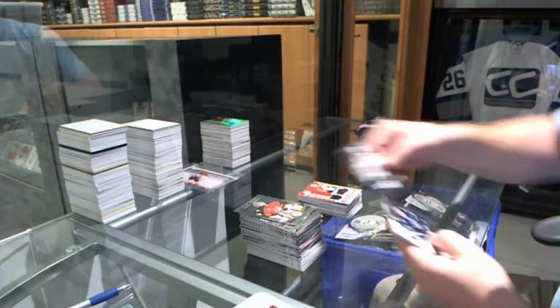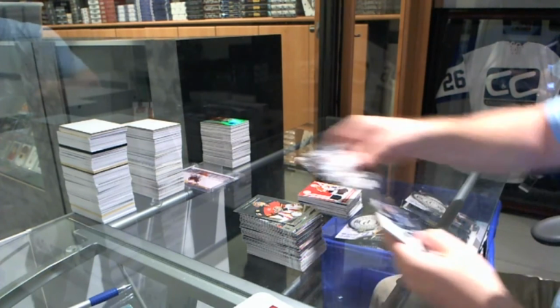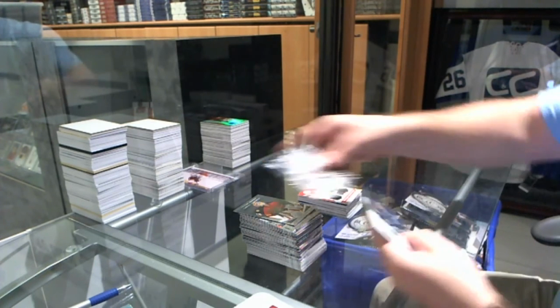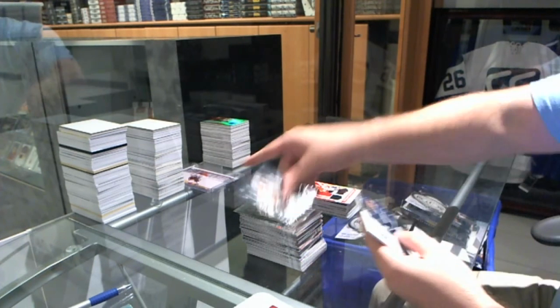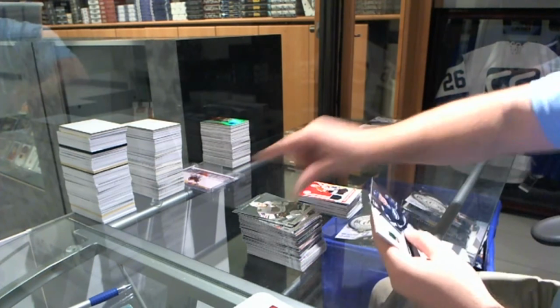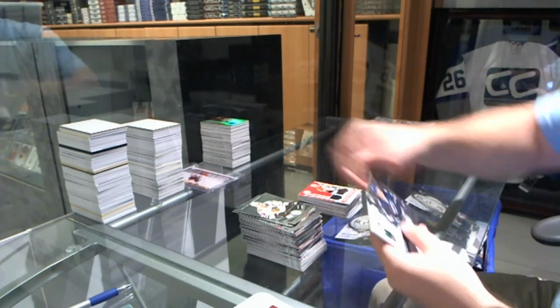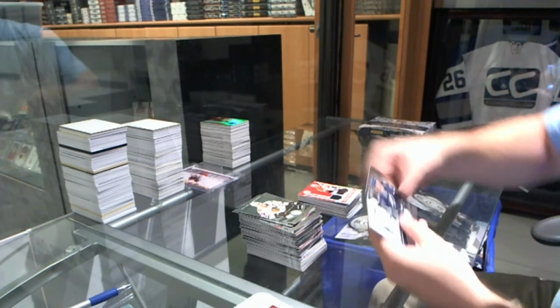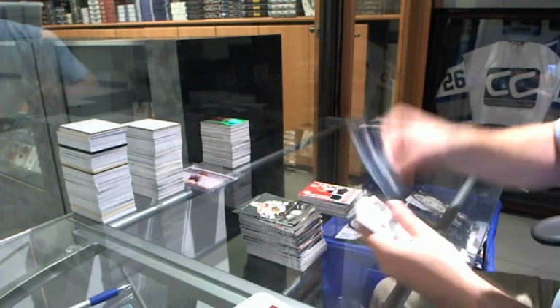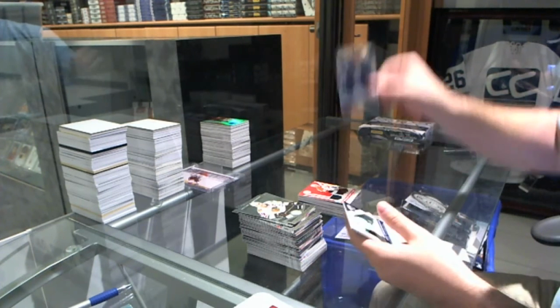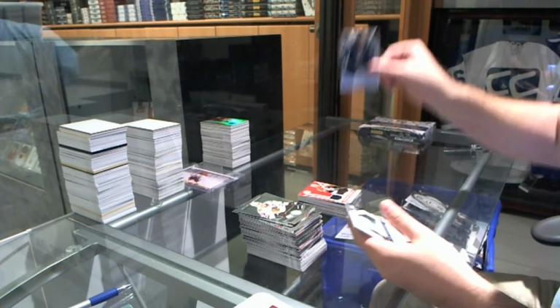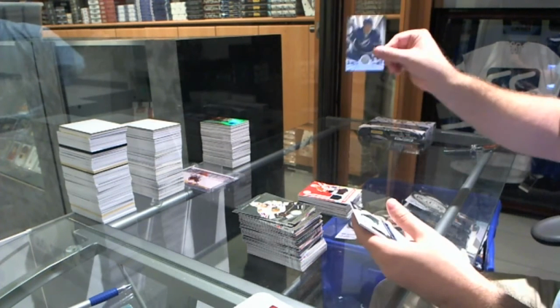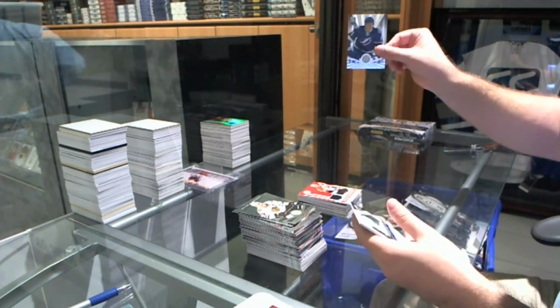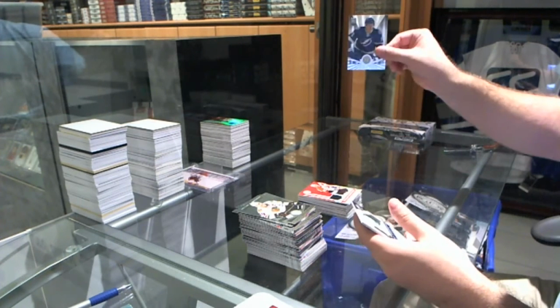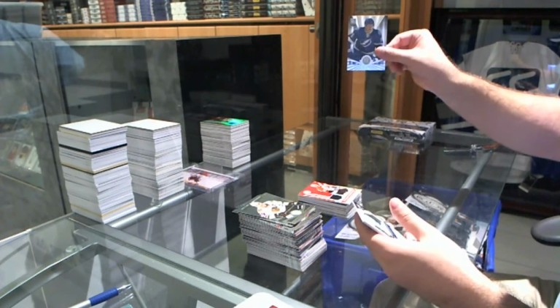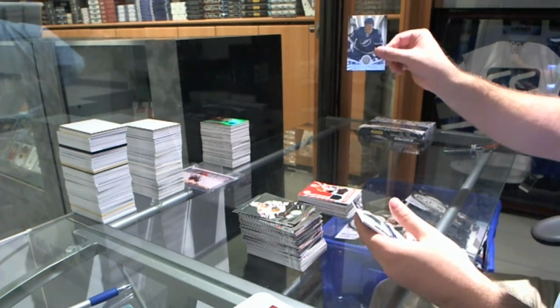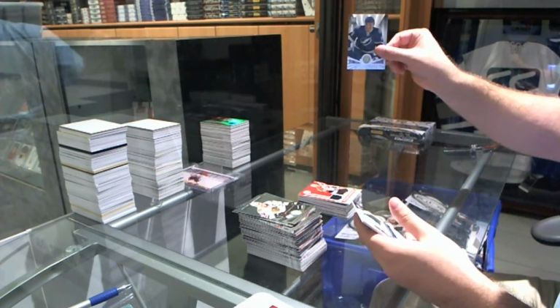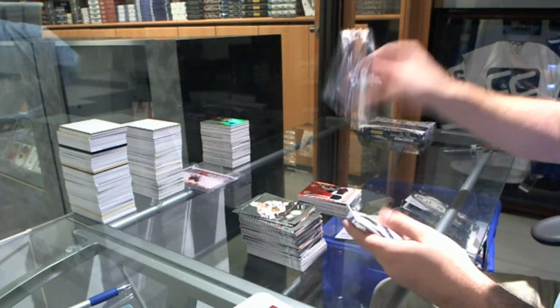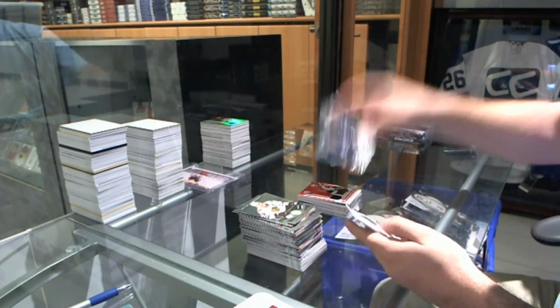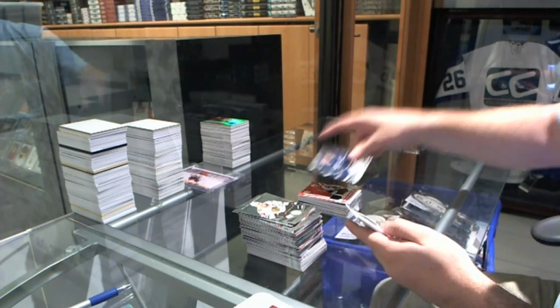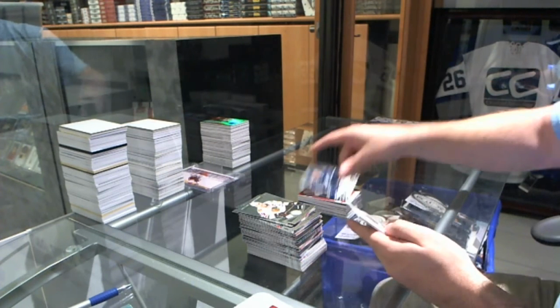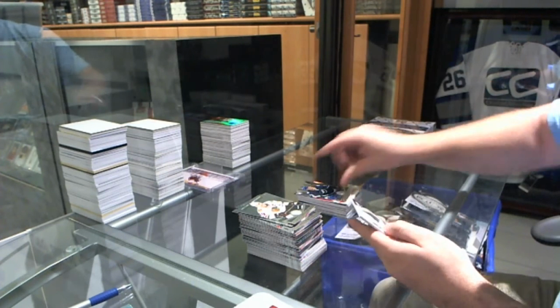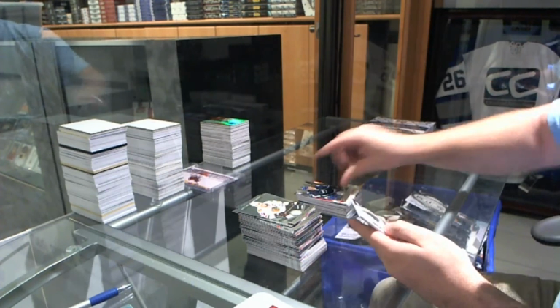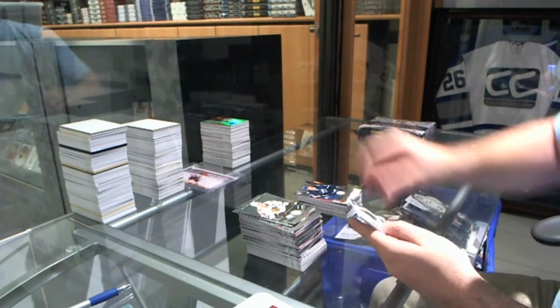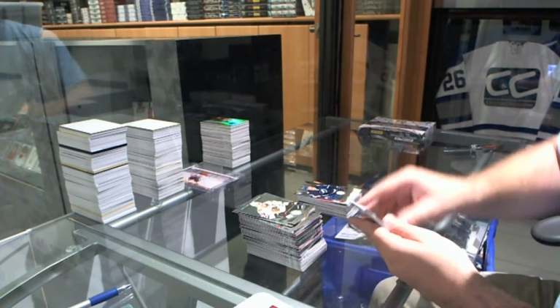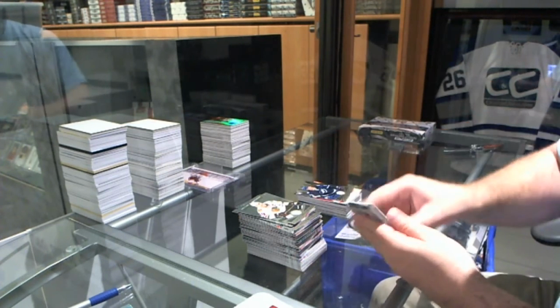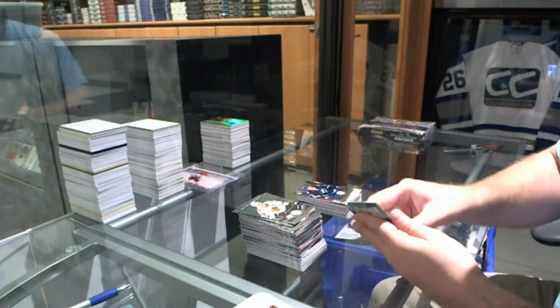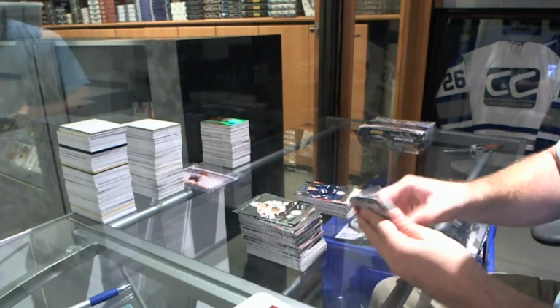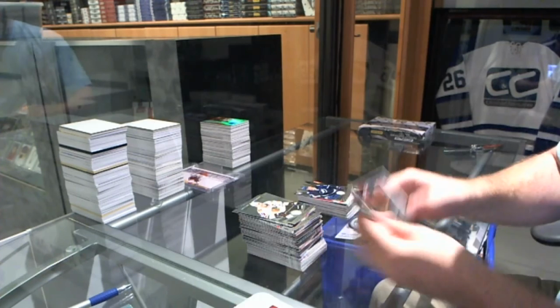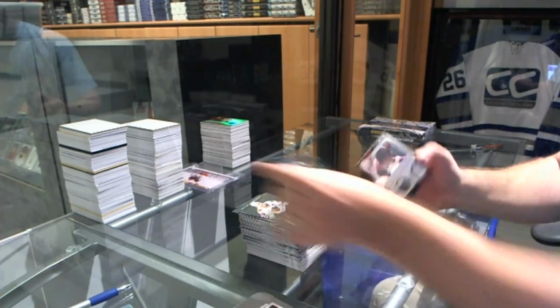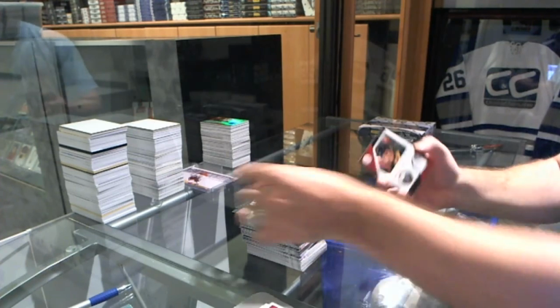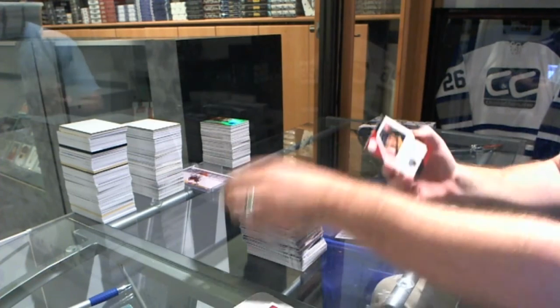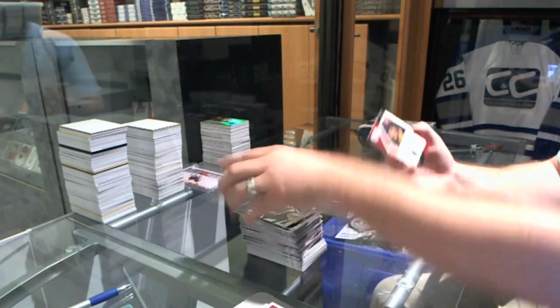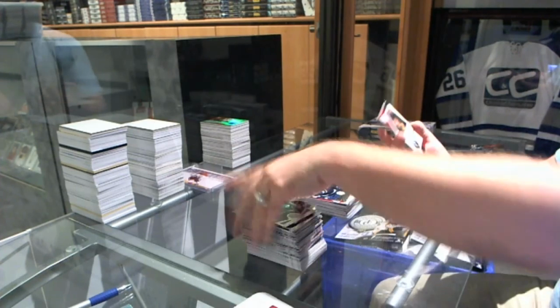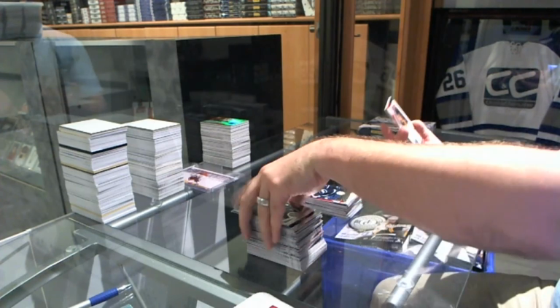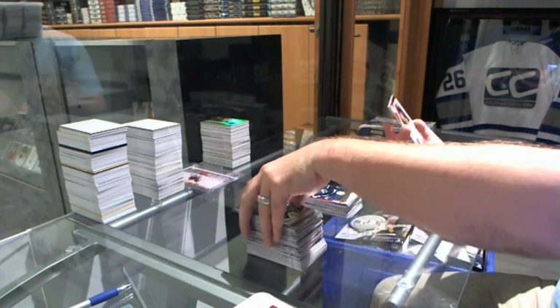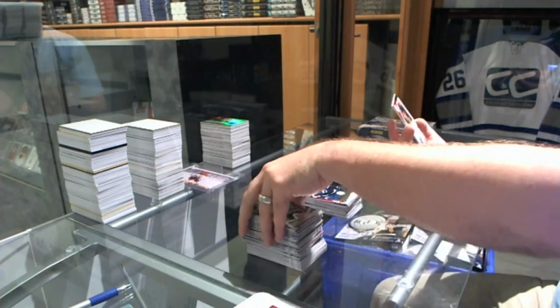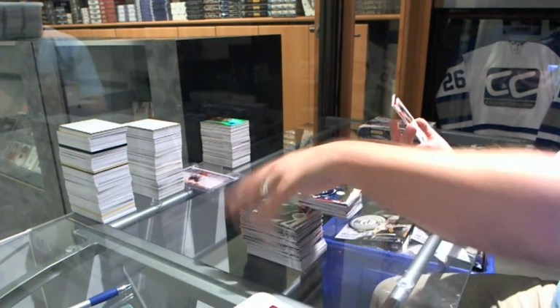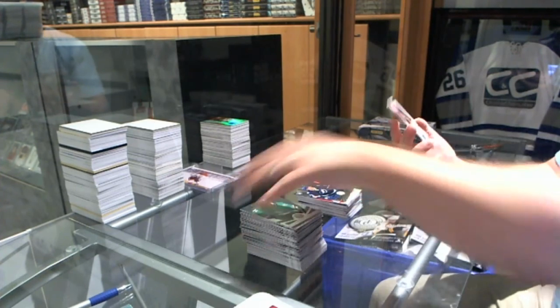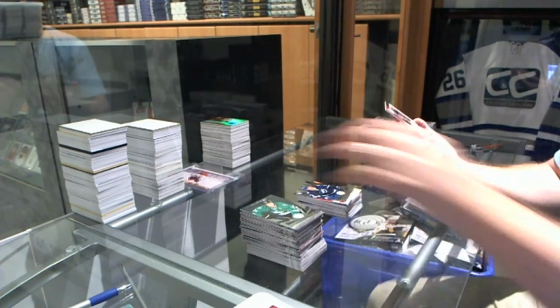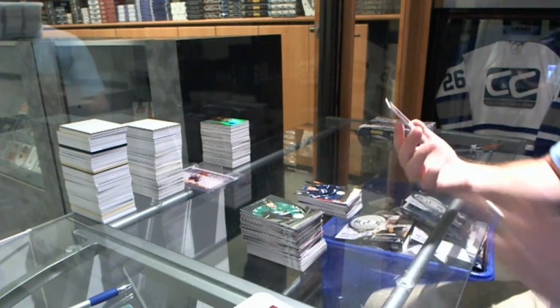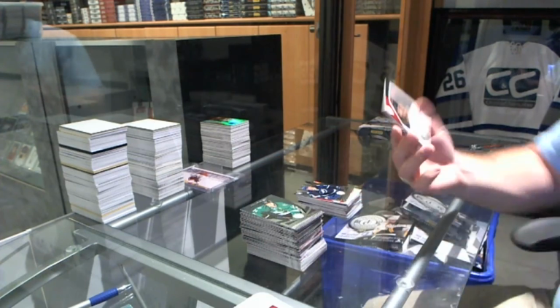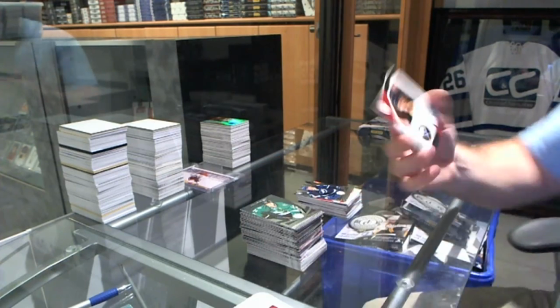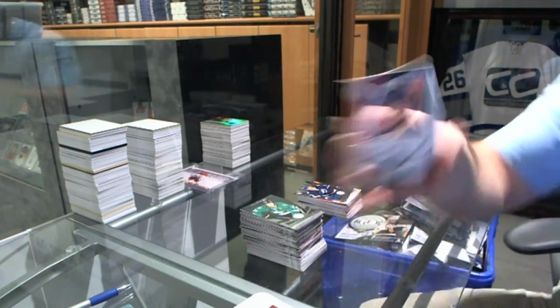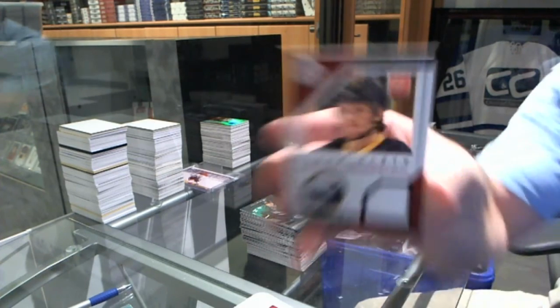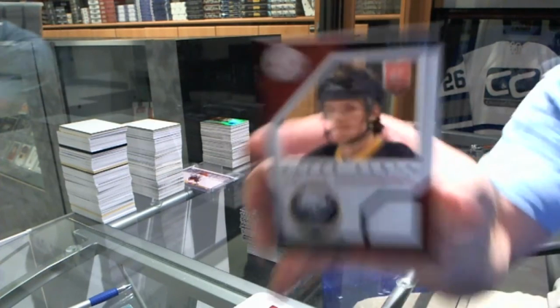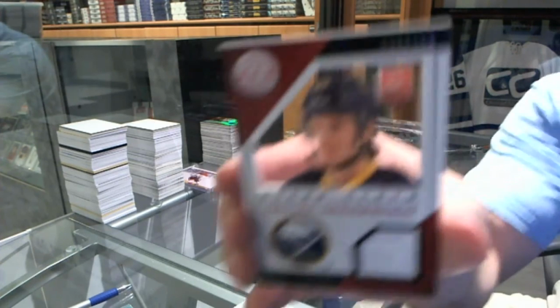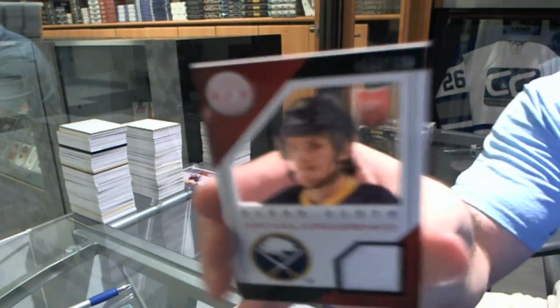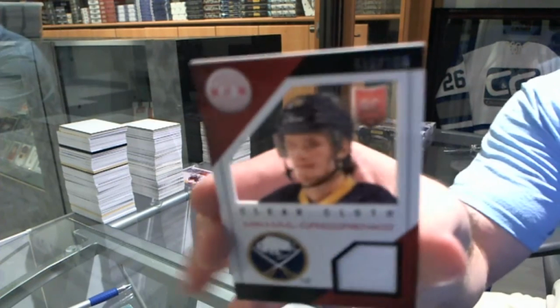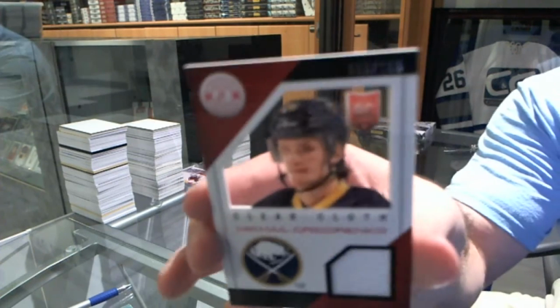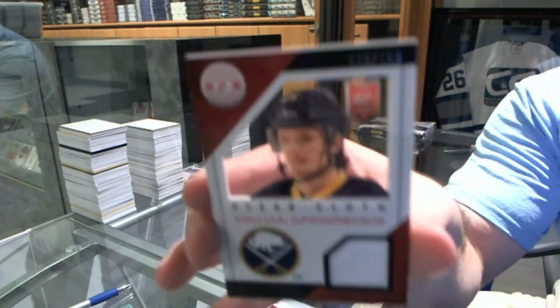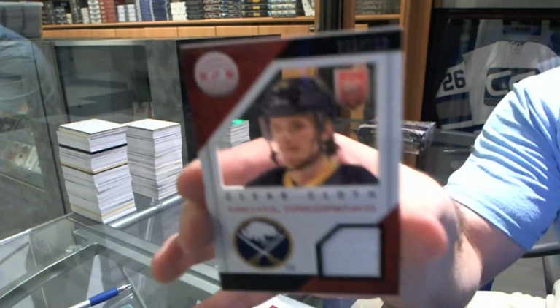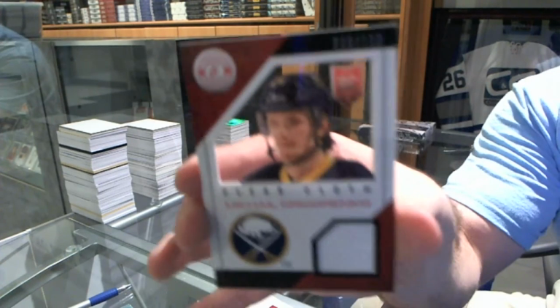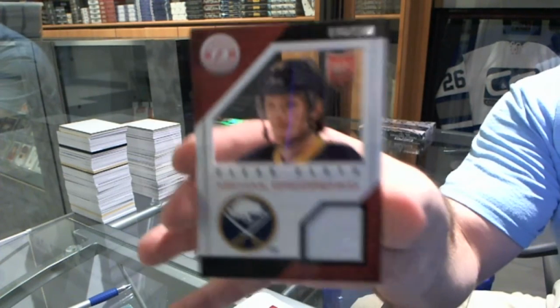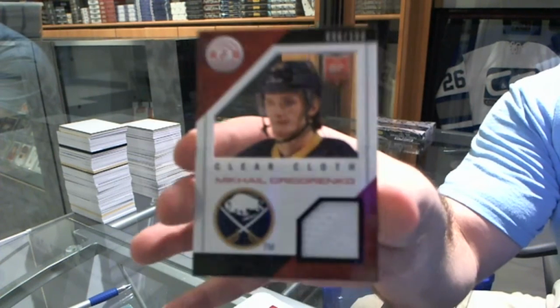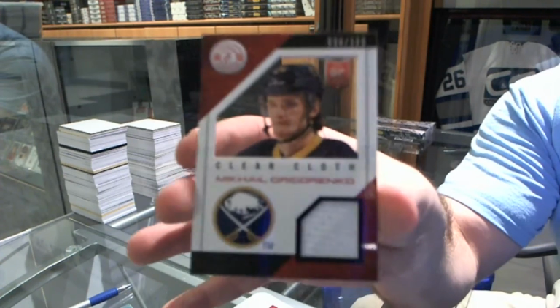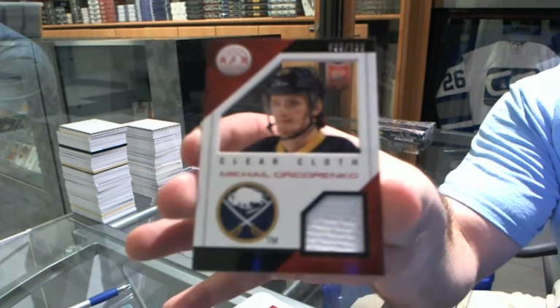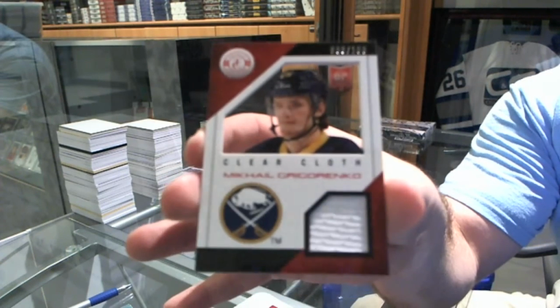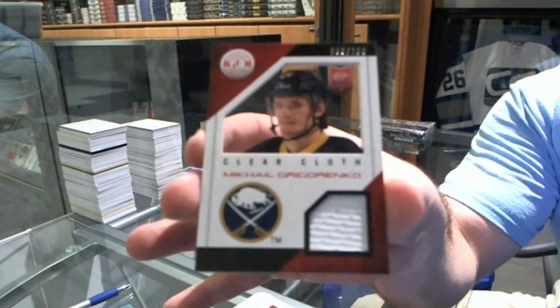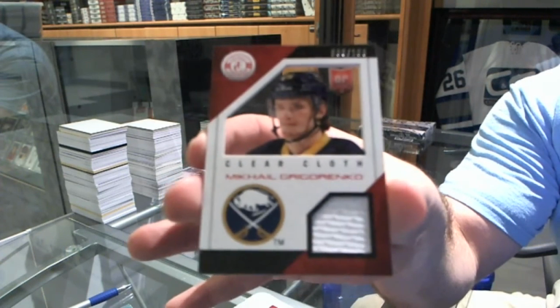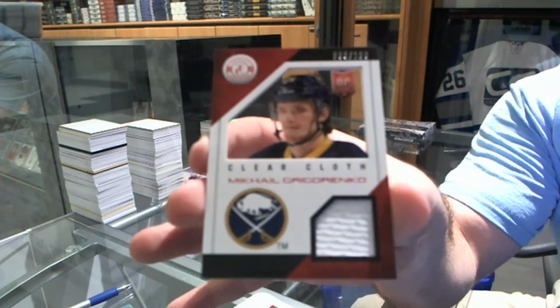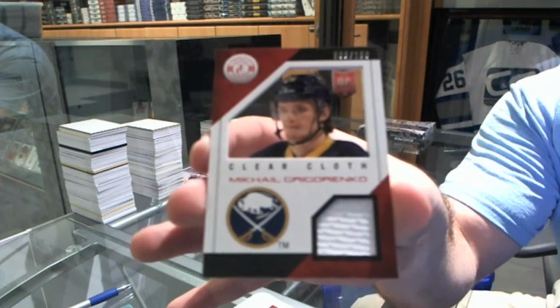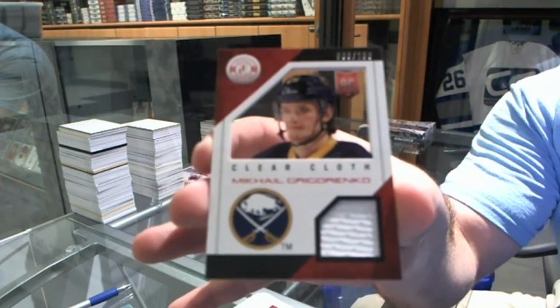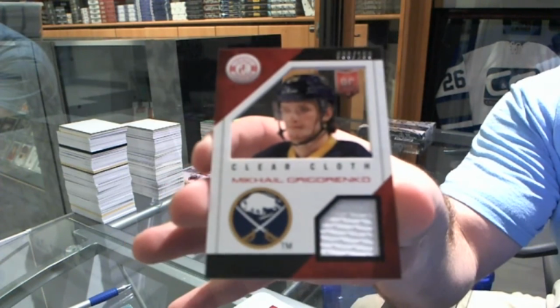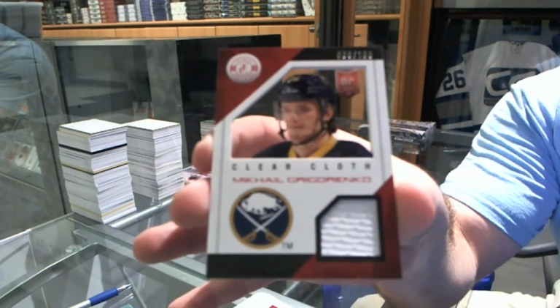We've got for the Timberlin, a Richard Pawlik. And for the Buffalo Sabres, a Gregorinco clear cloth jersey.